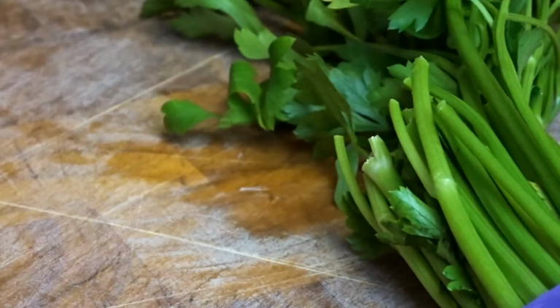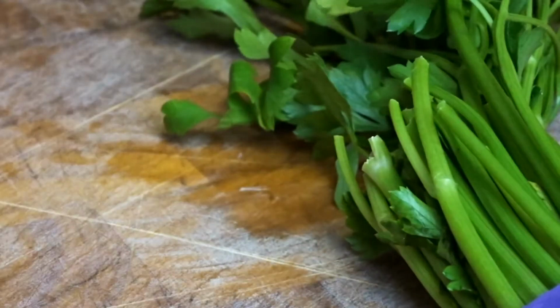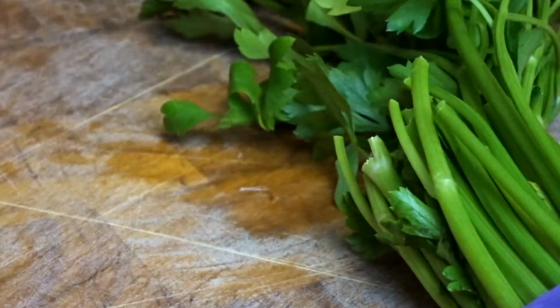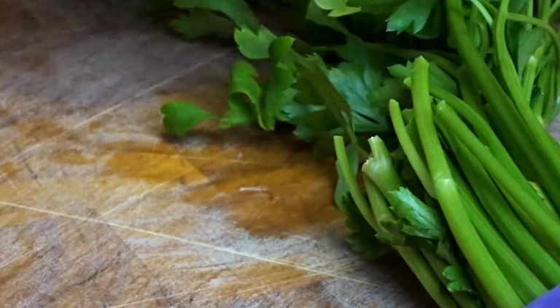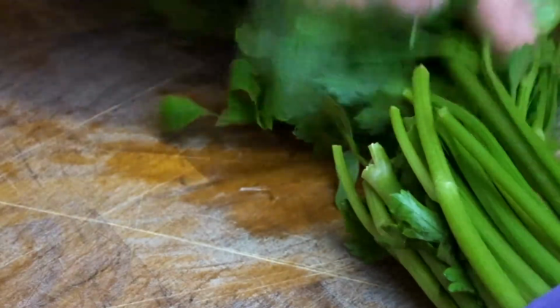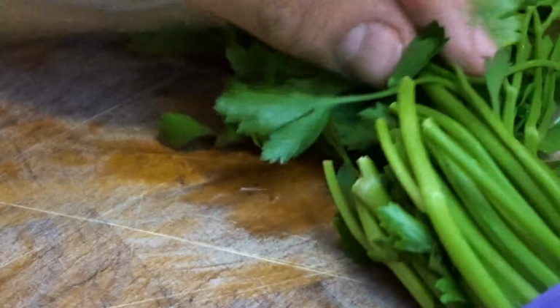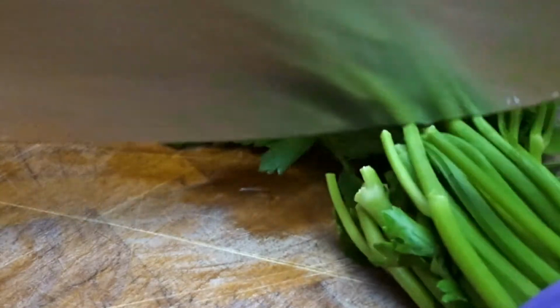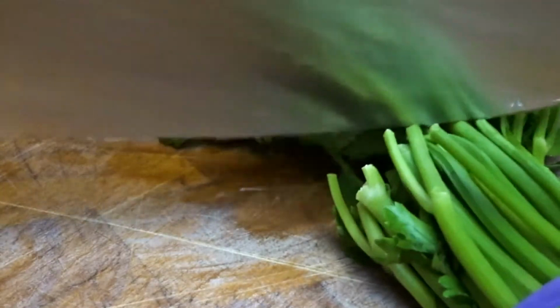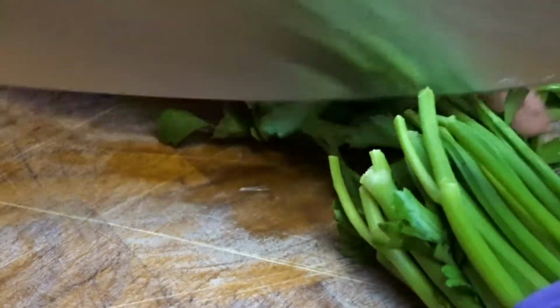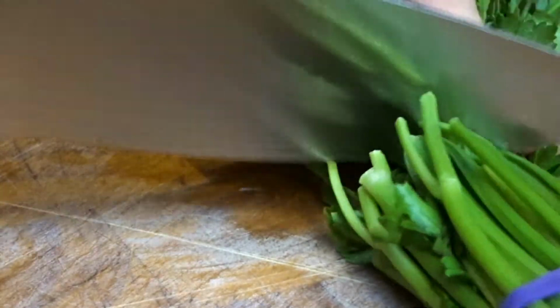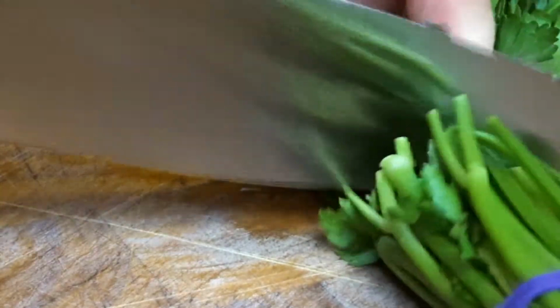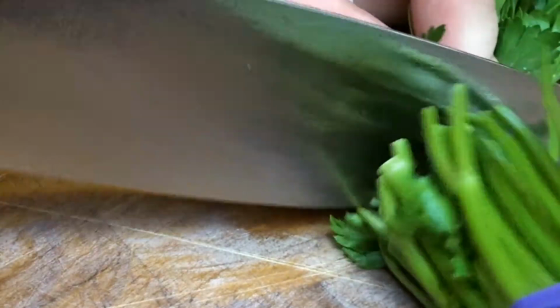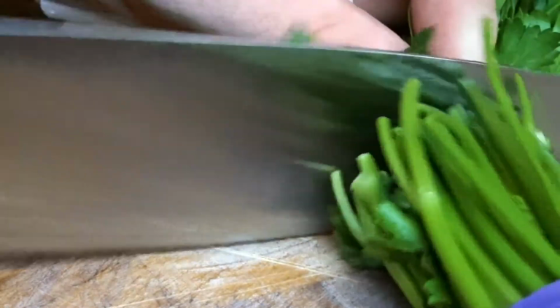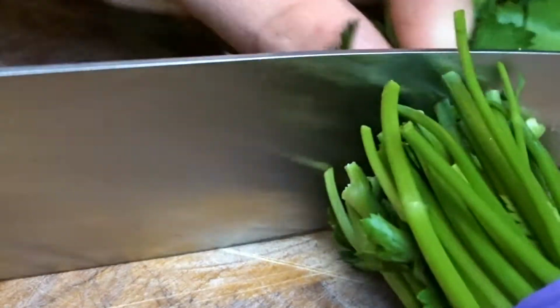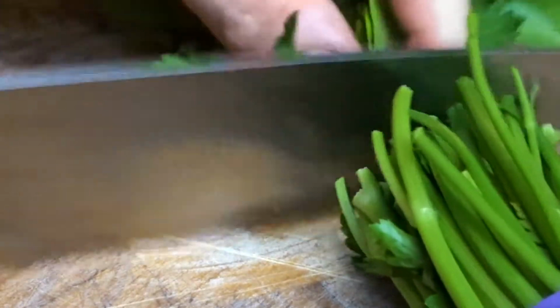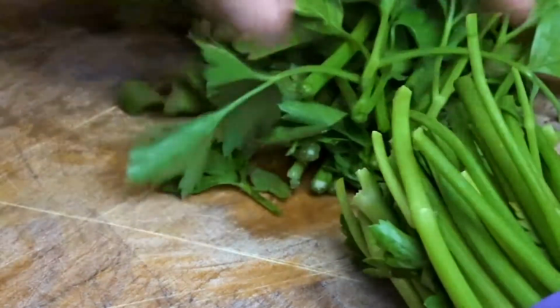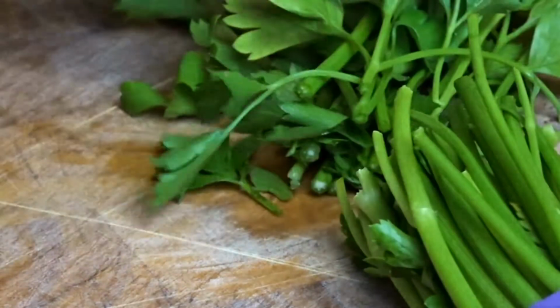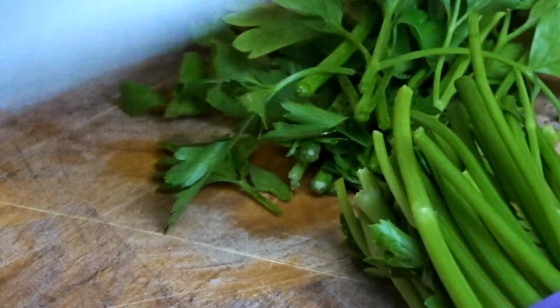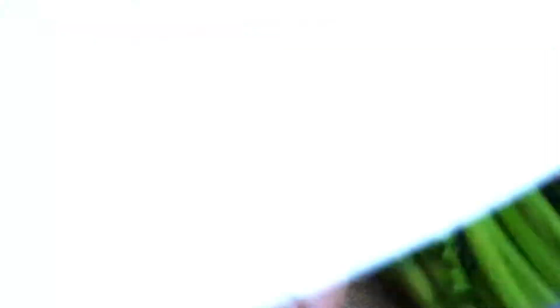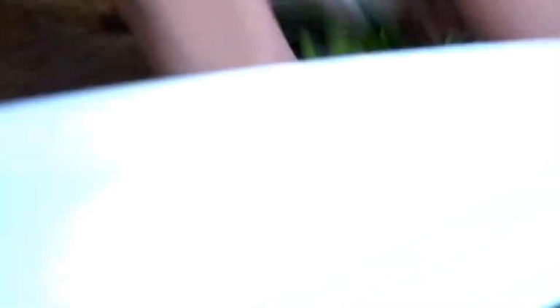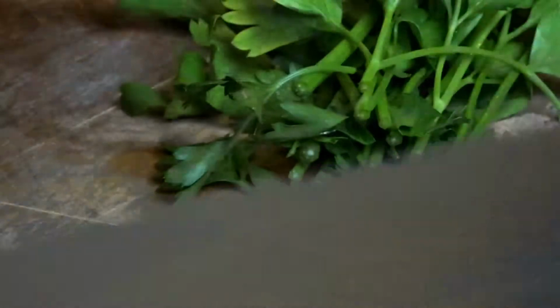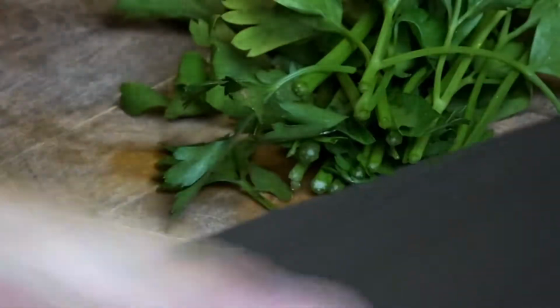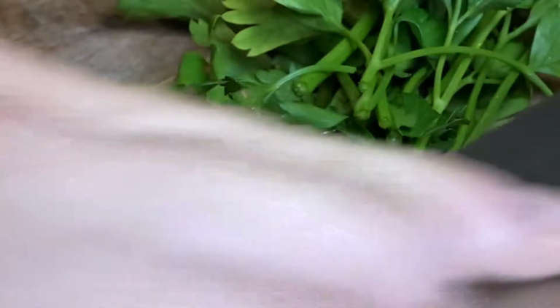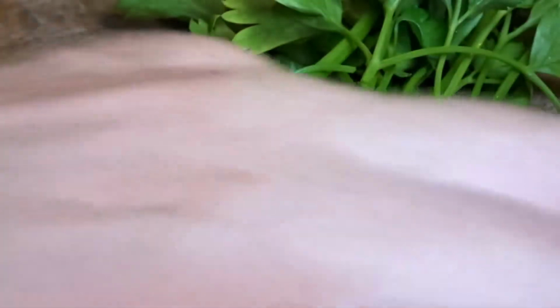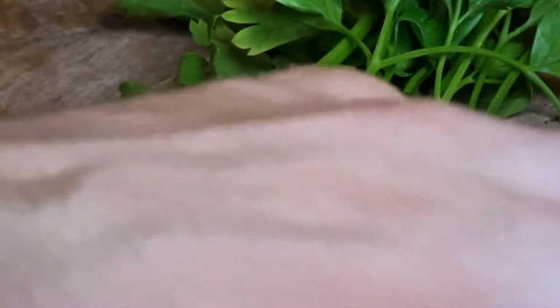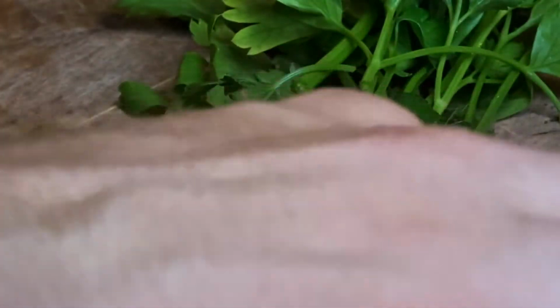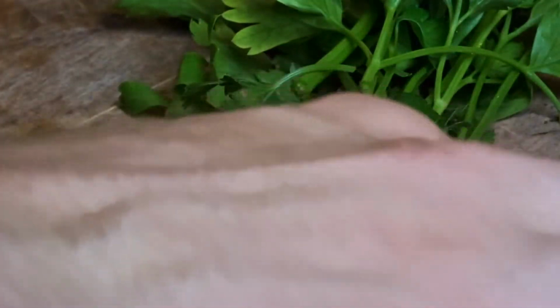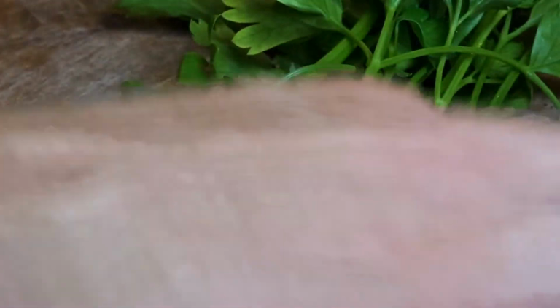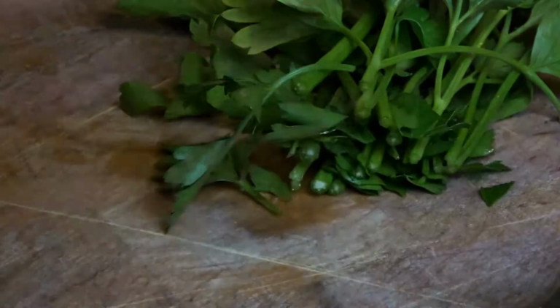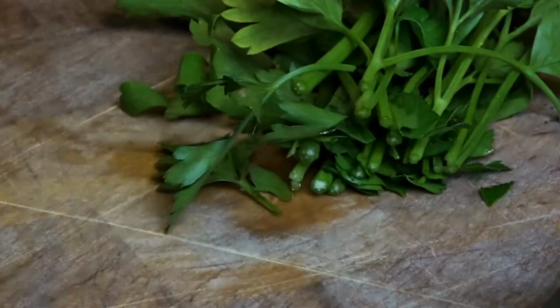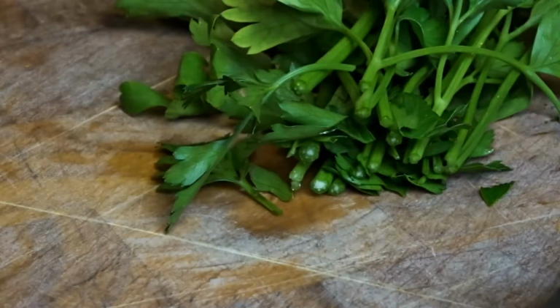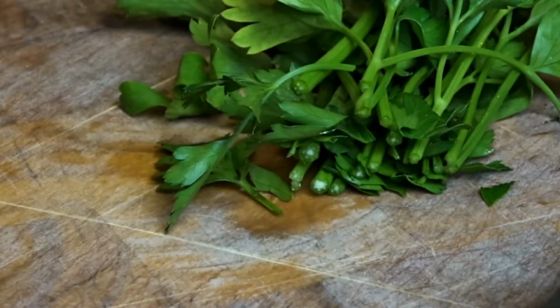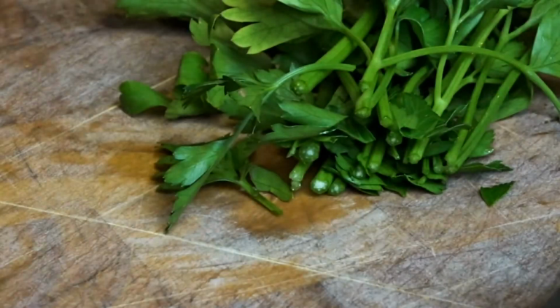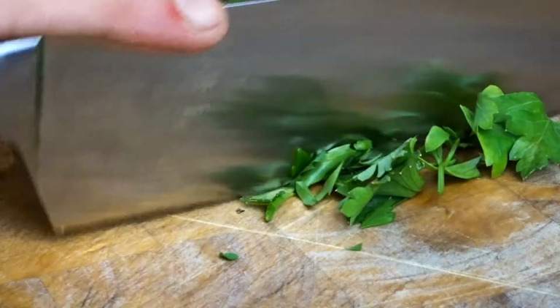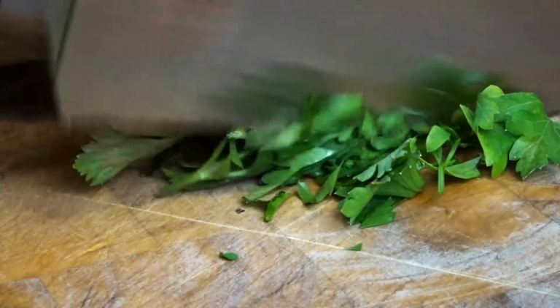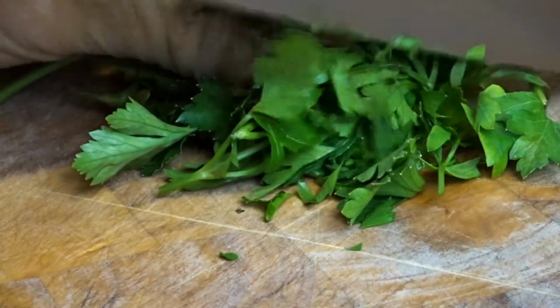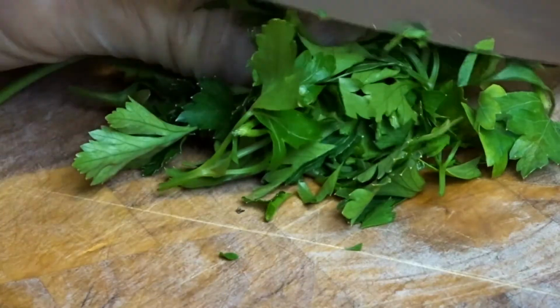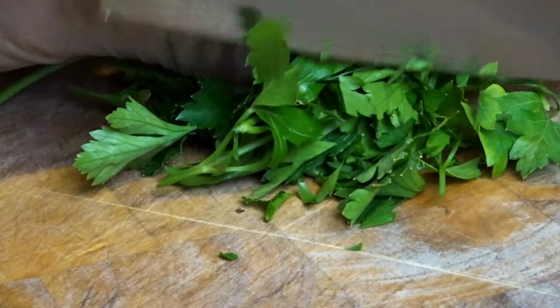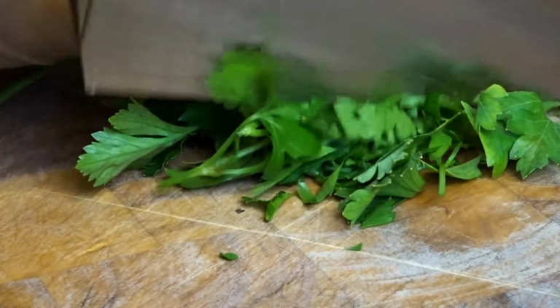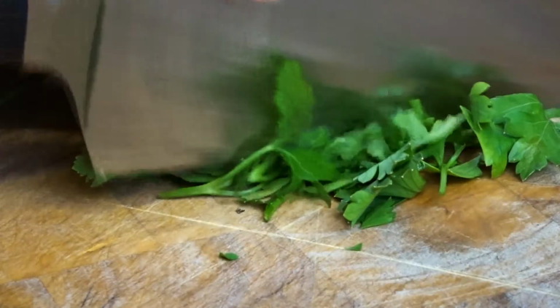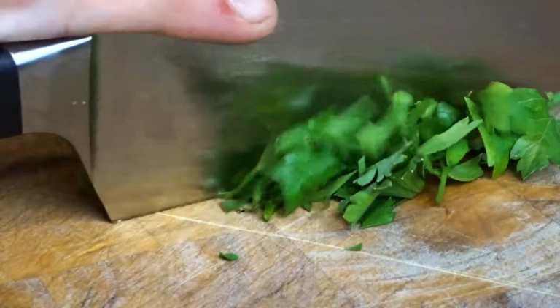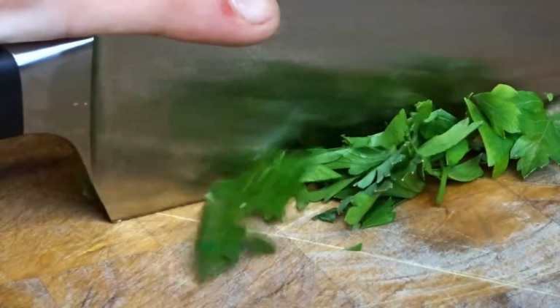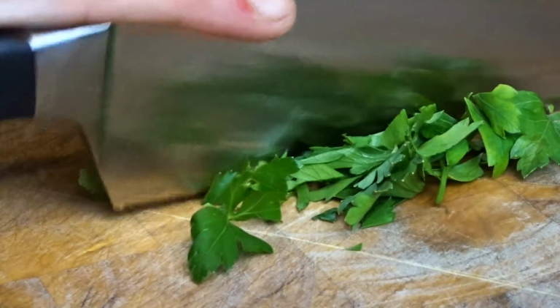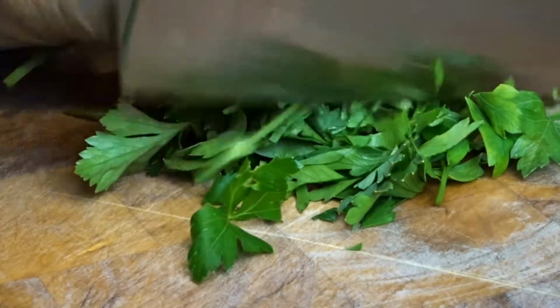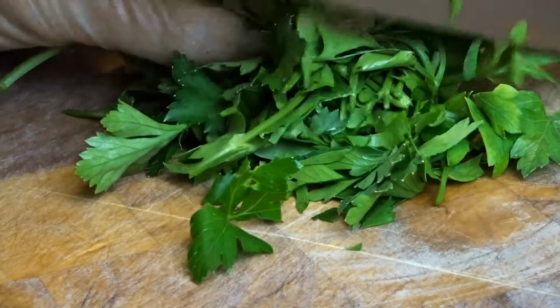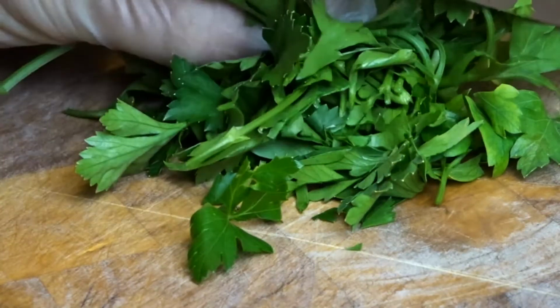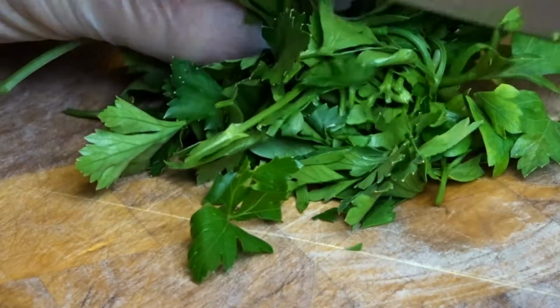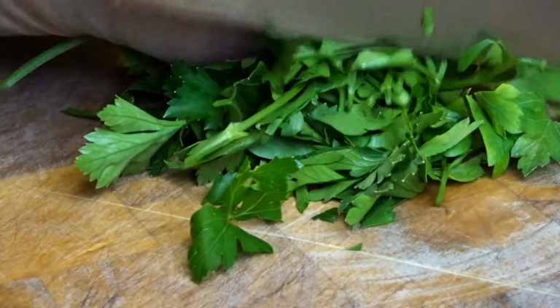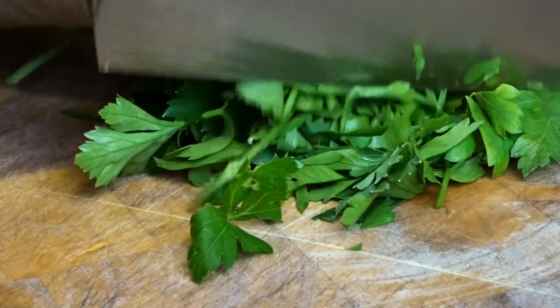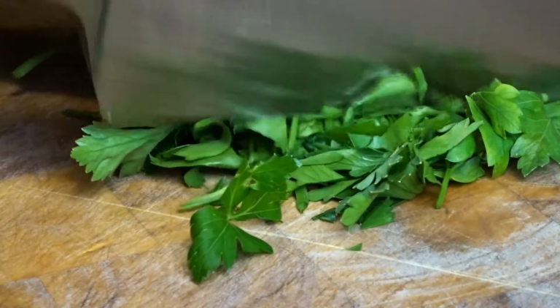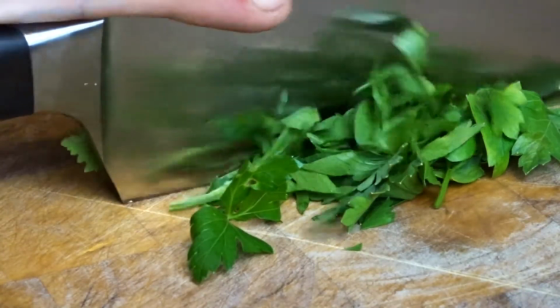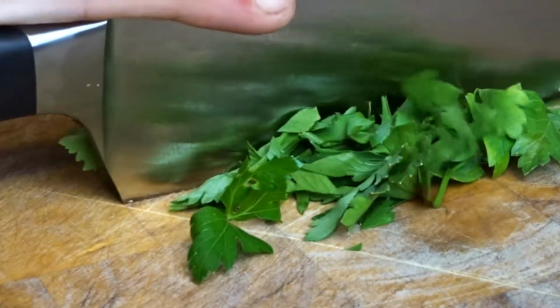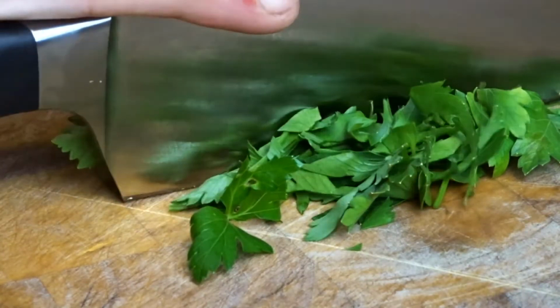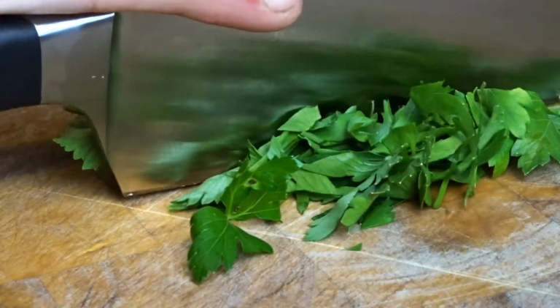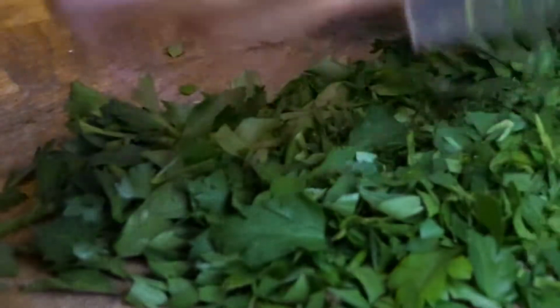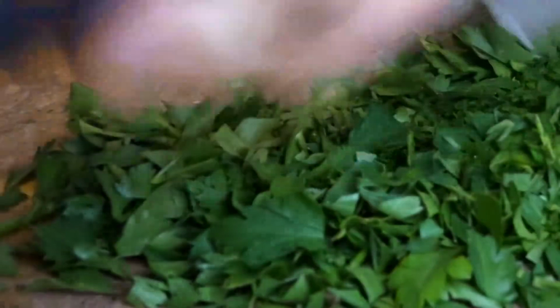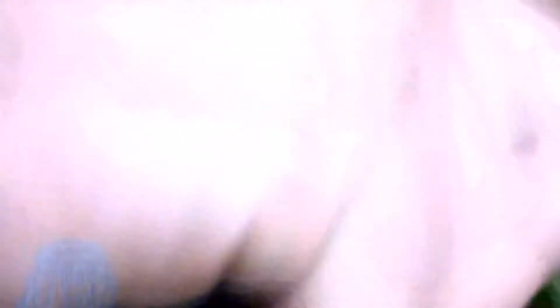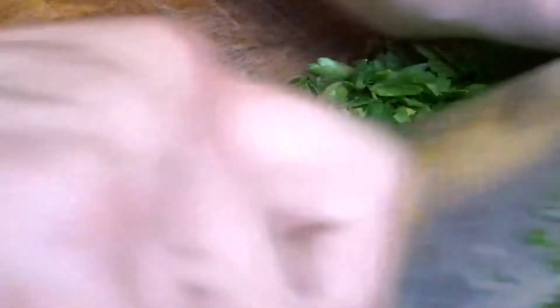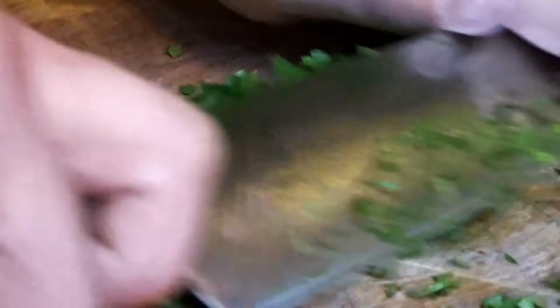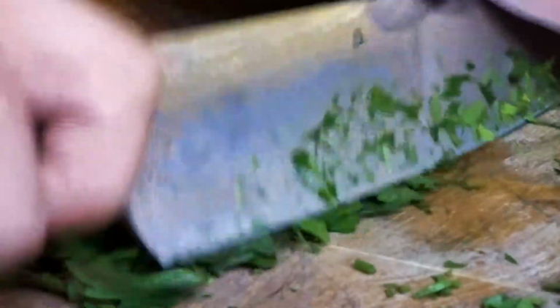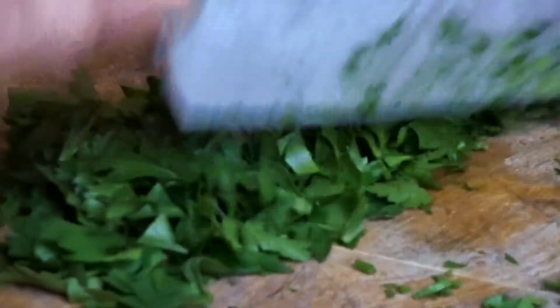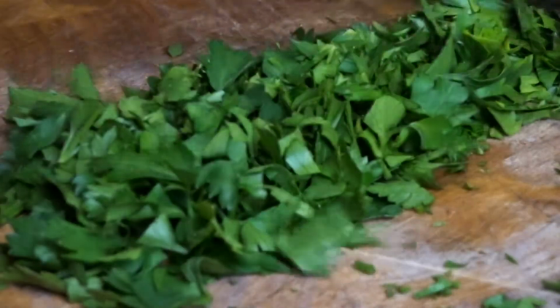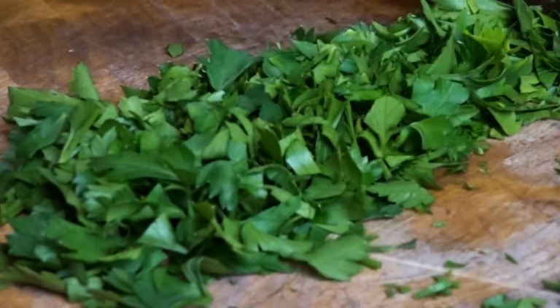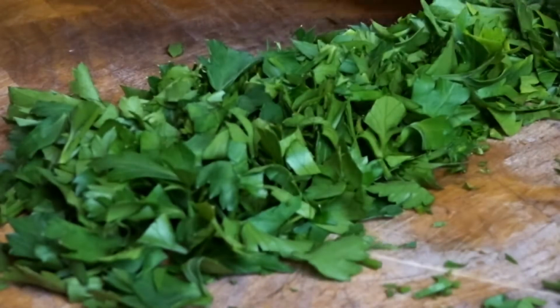Remove the bigger stems of the parsley, but don't worry too much about the smaller ones, before chopping it up finely and setting aside.